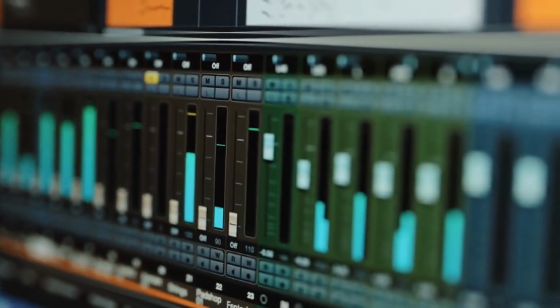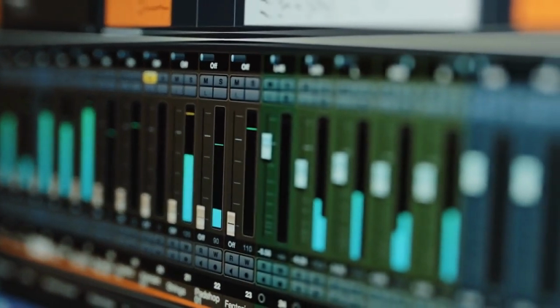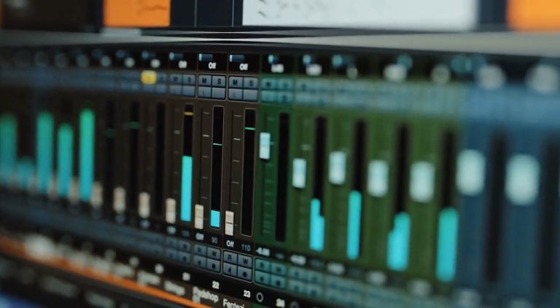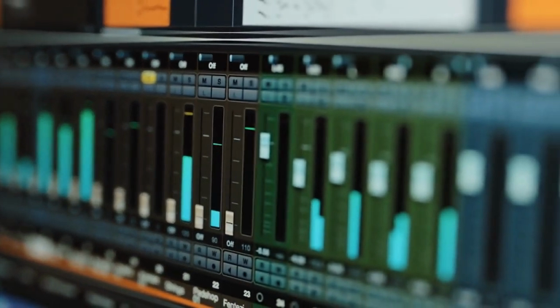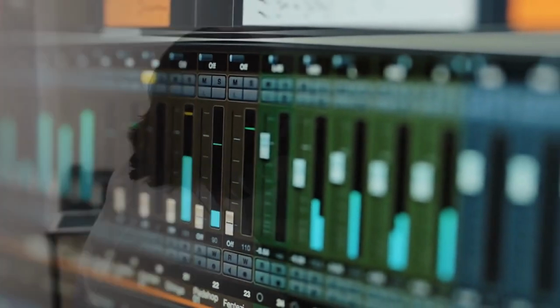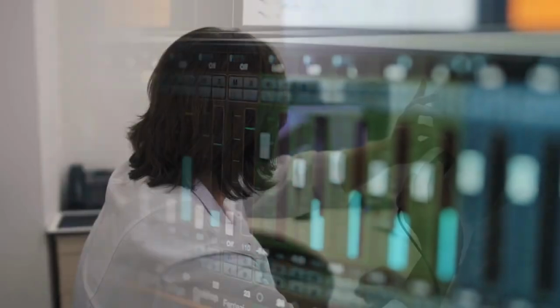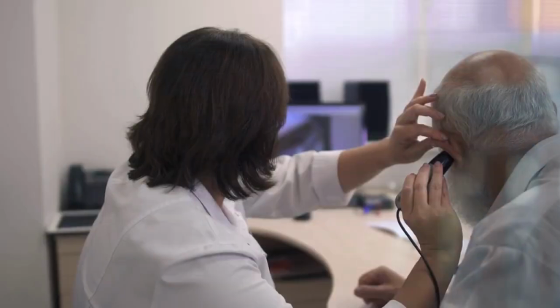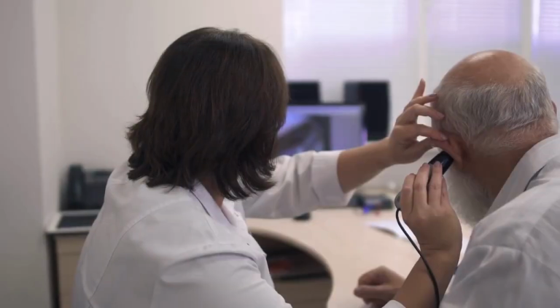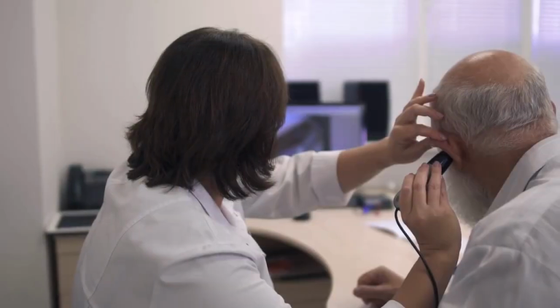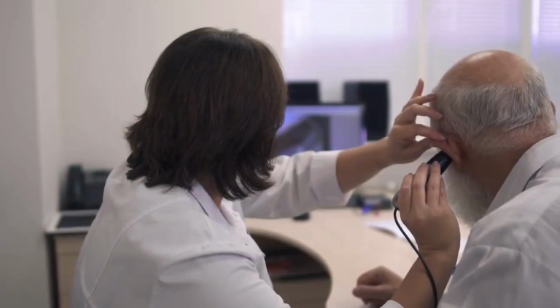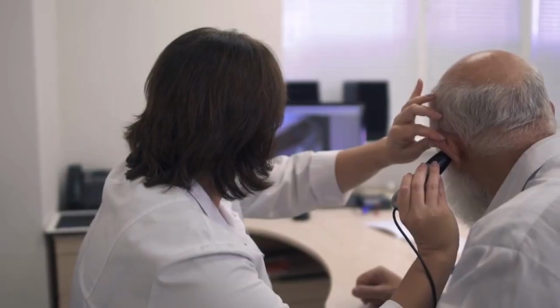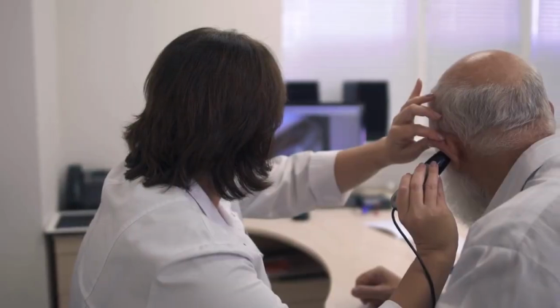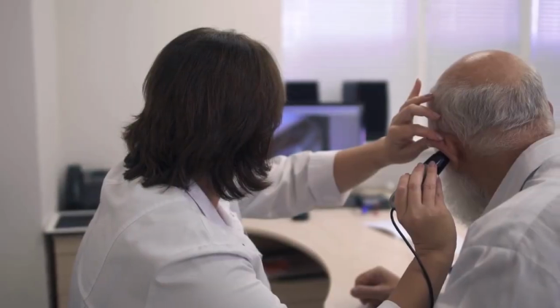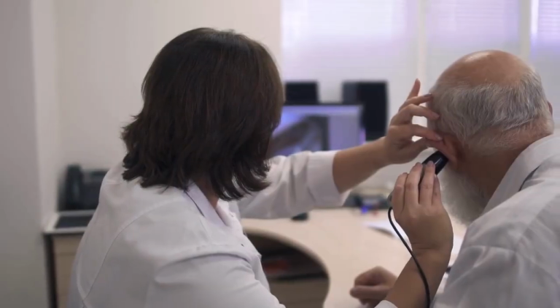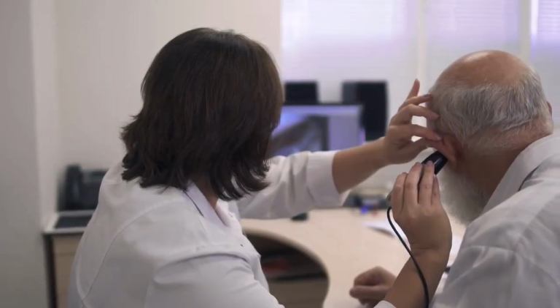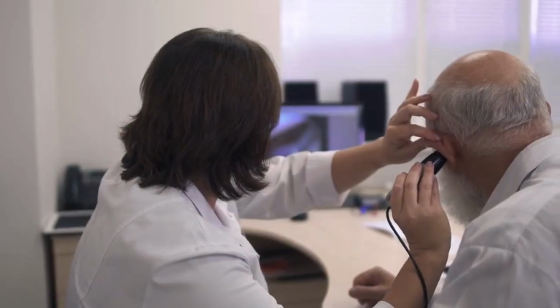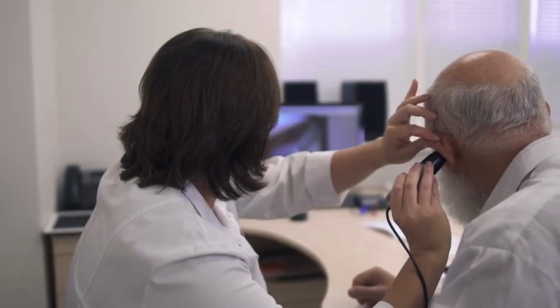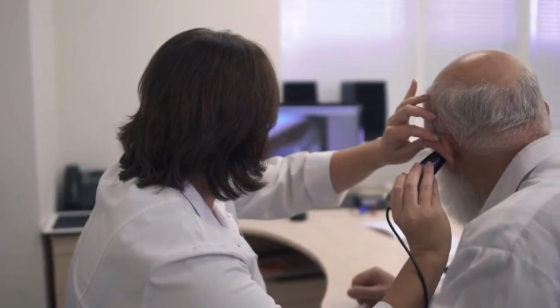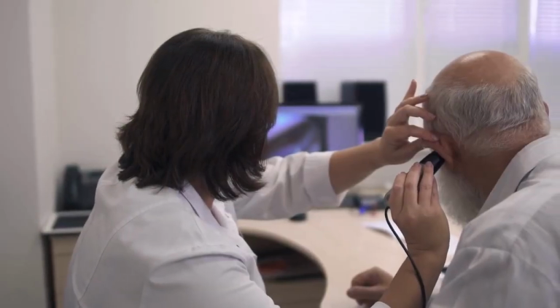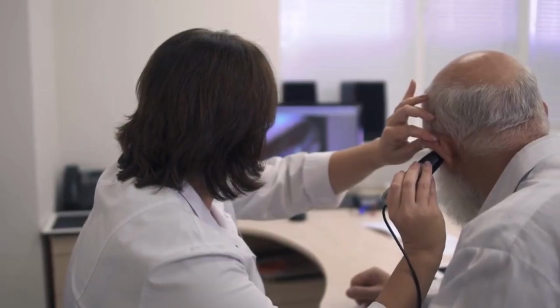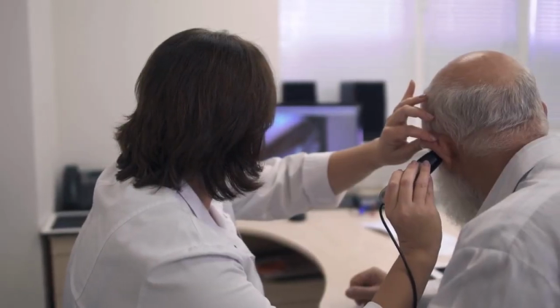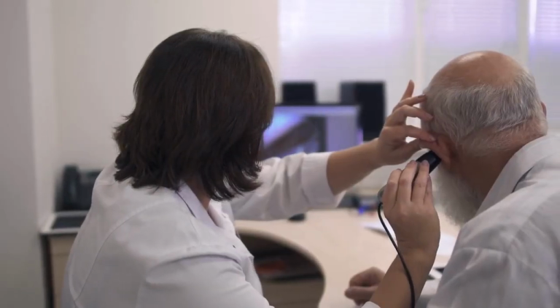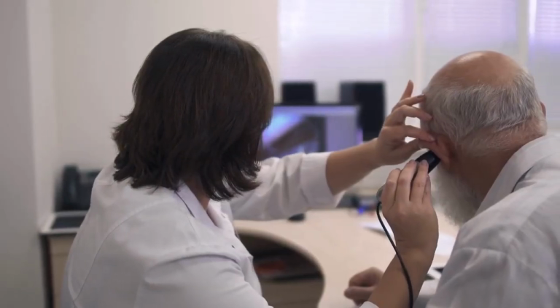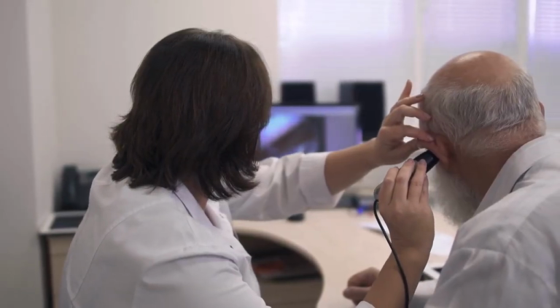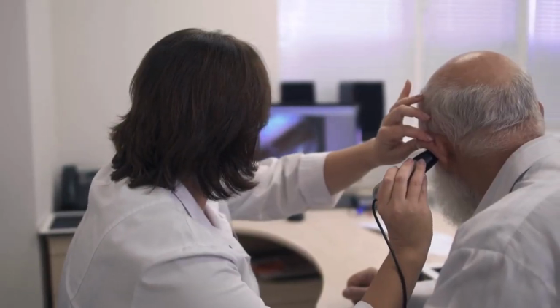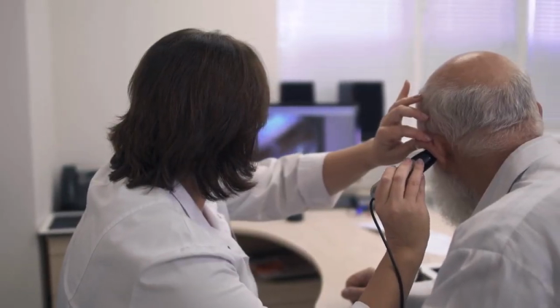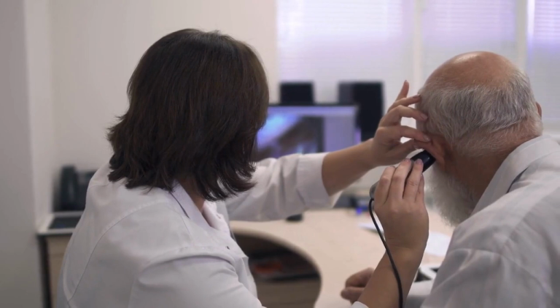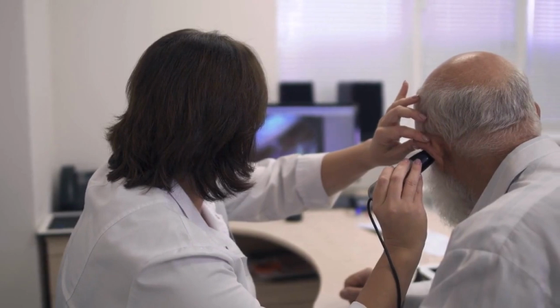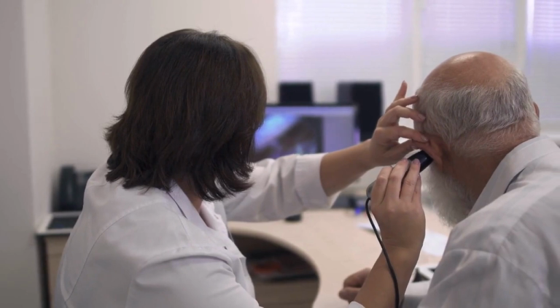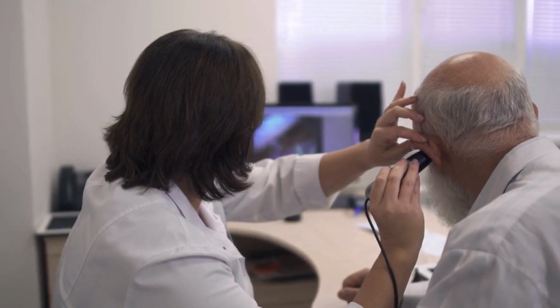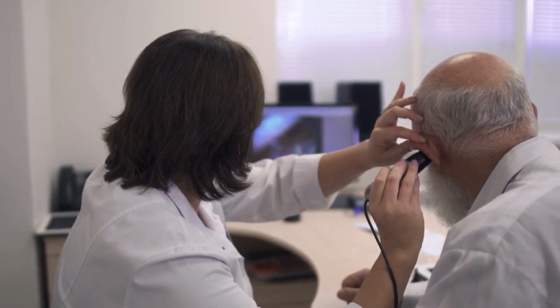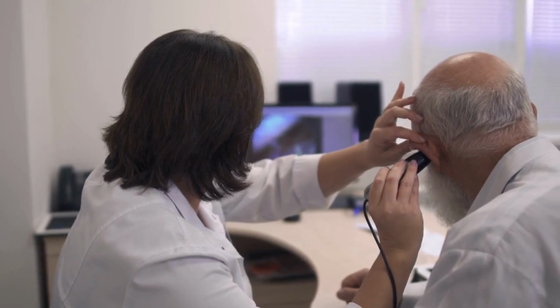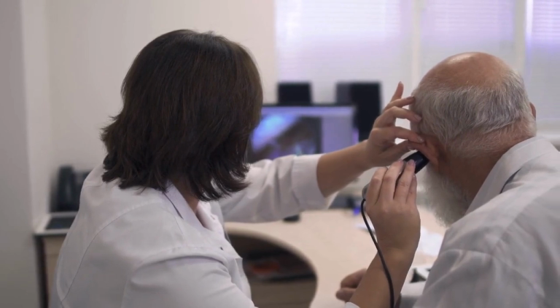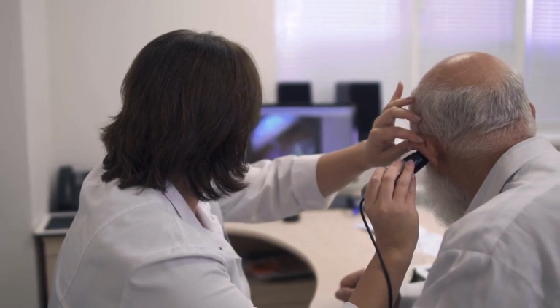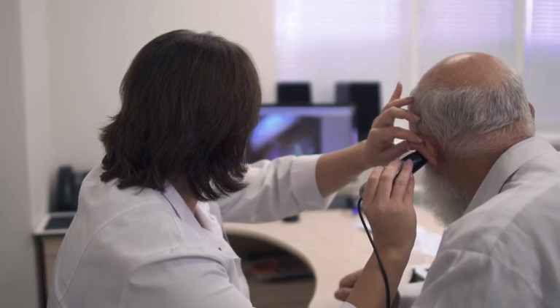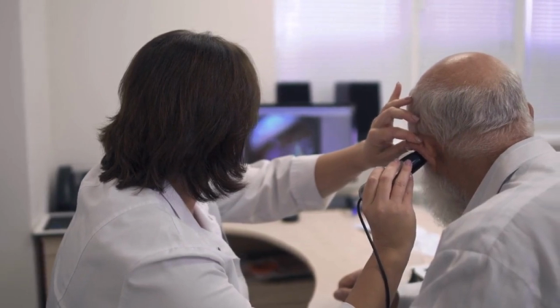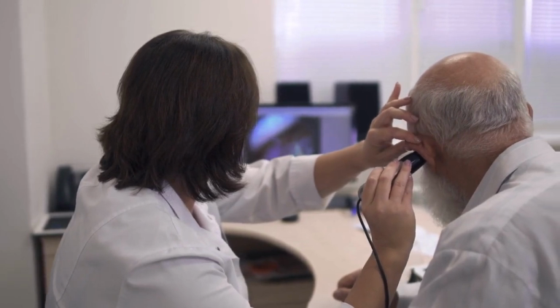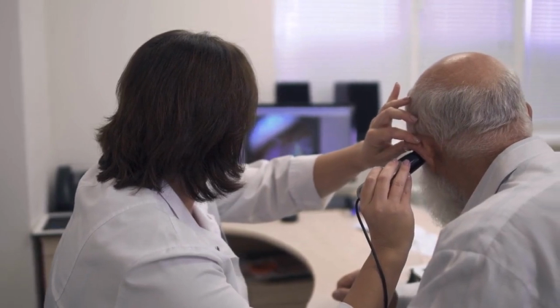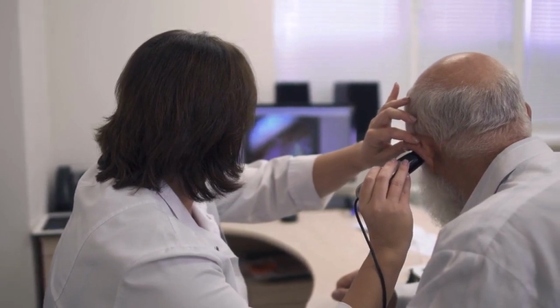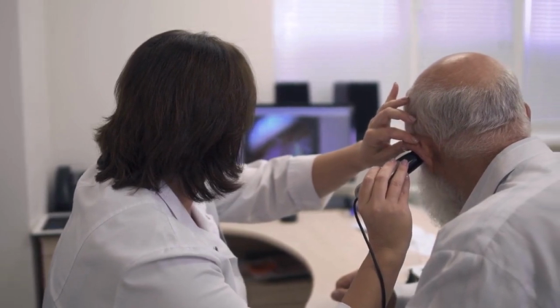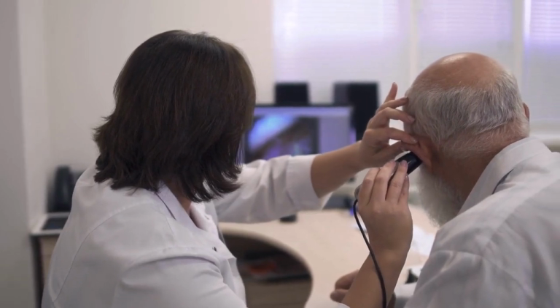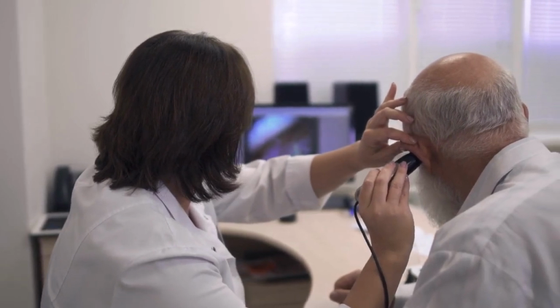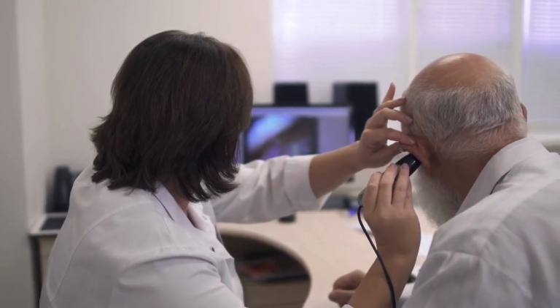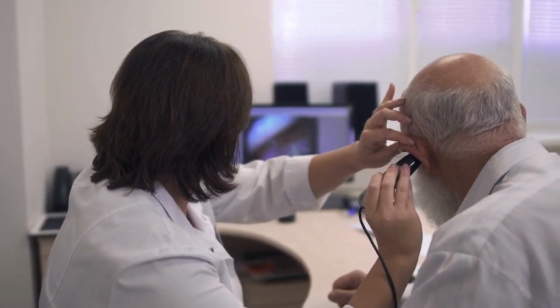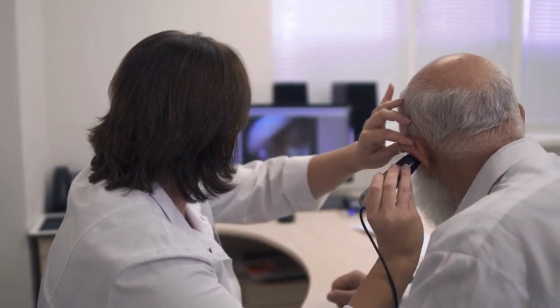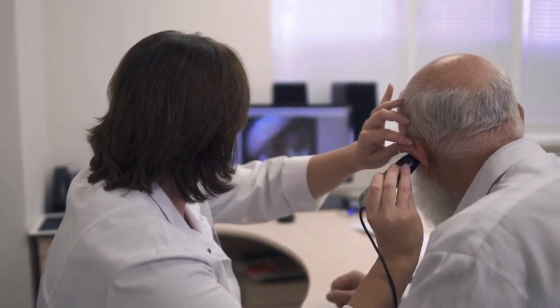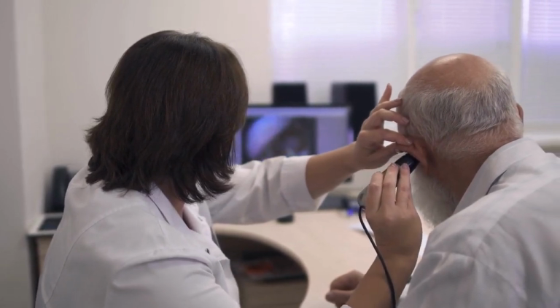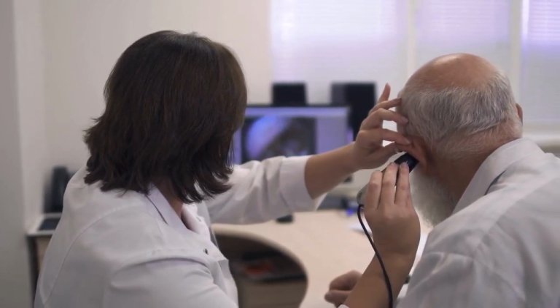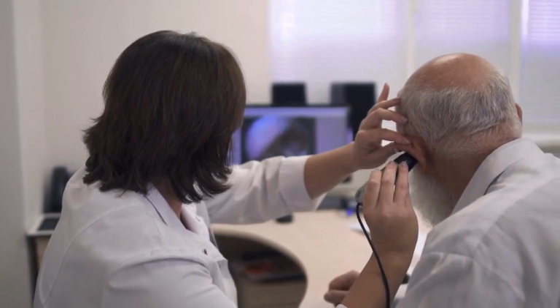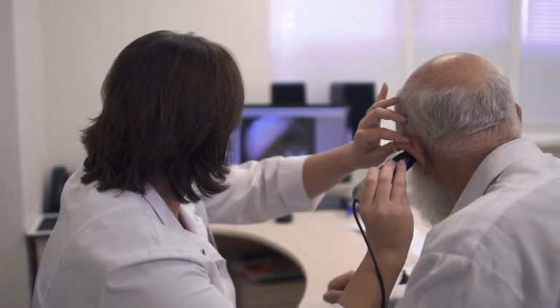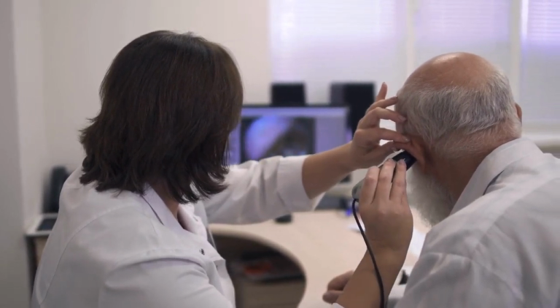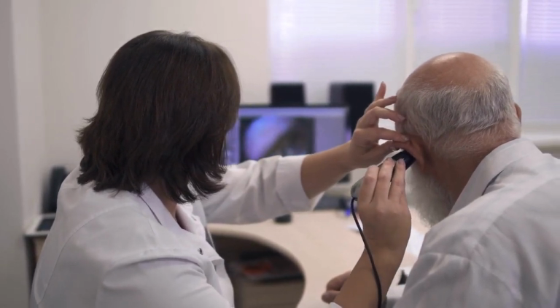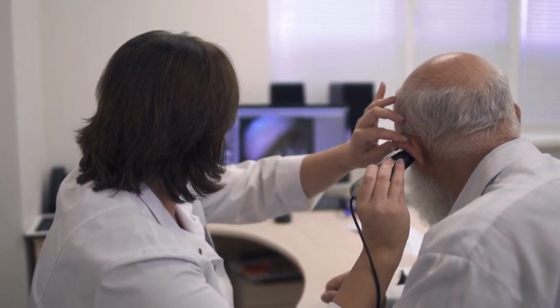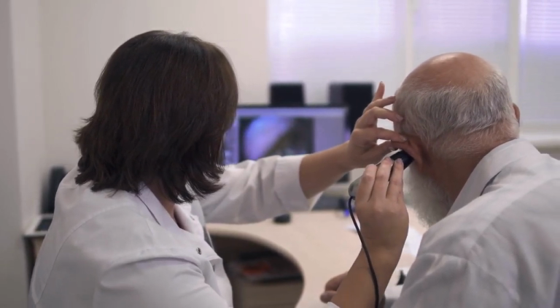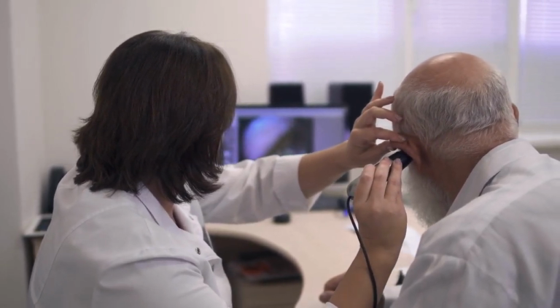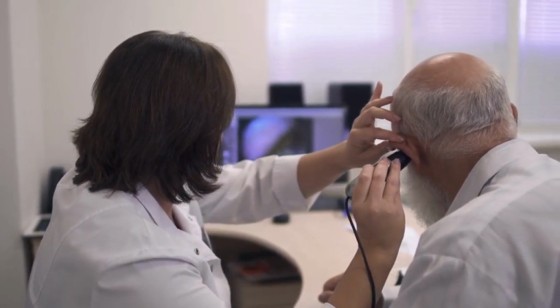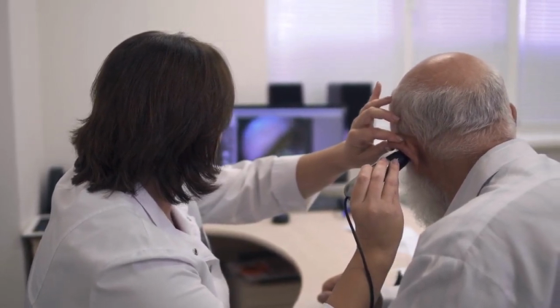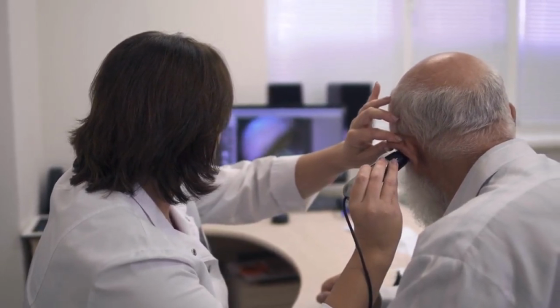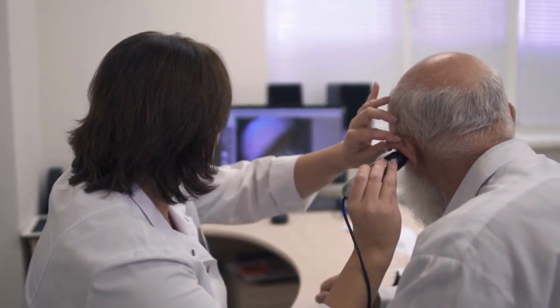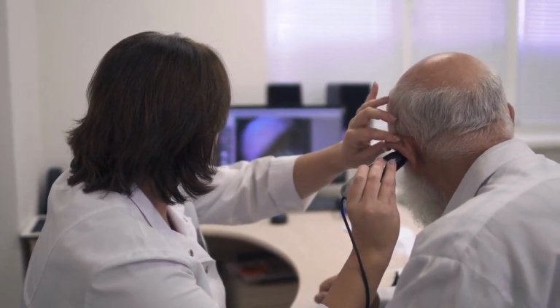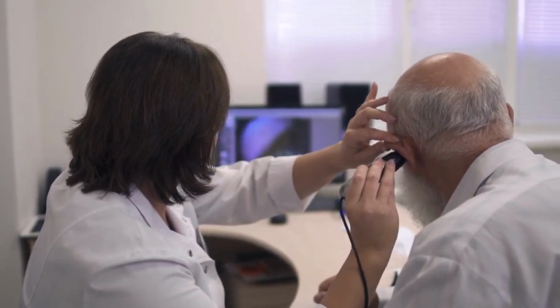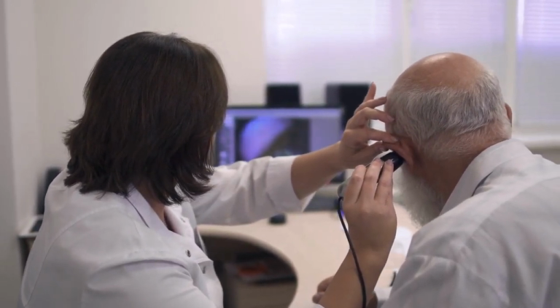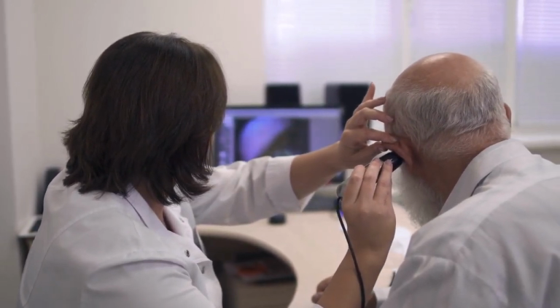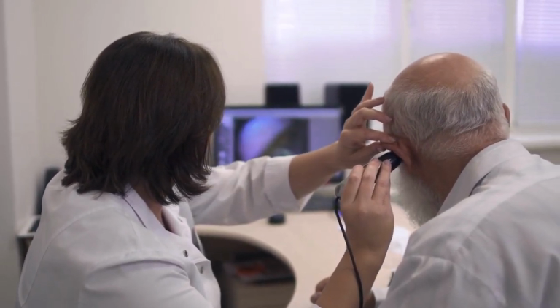Your audiologist will look inside your ears to check for any earwax, examine your eardrums, and also look for any signs of ear infection.